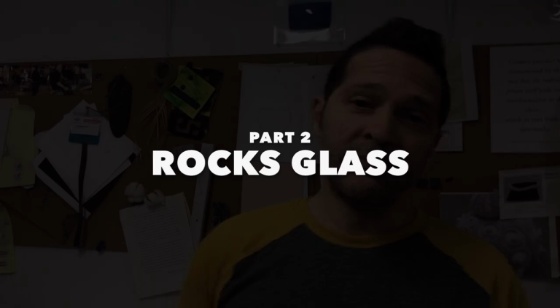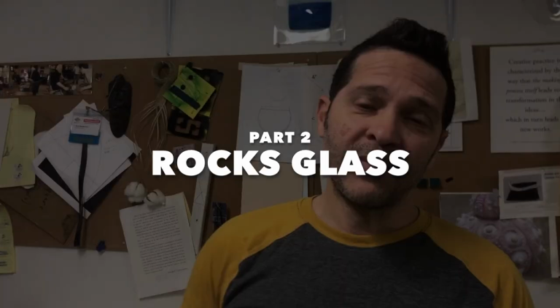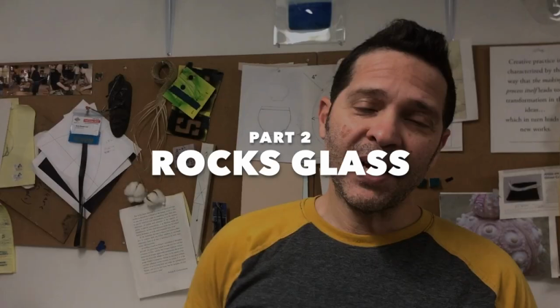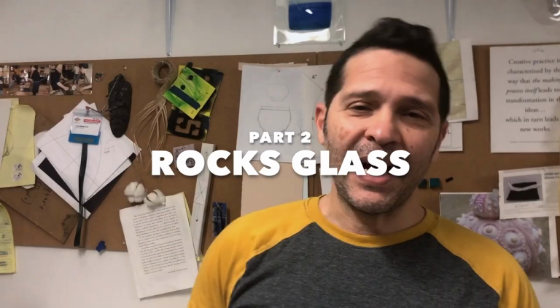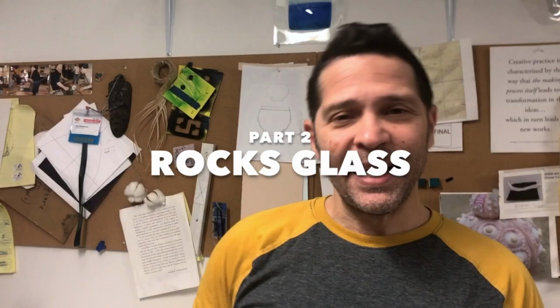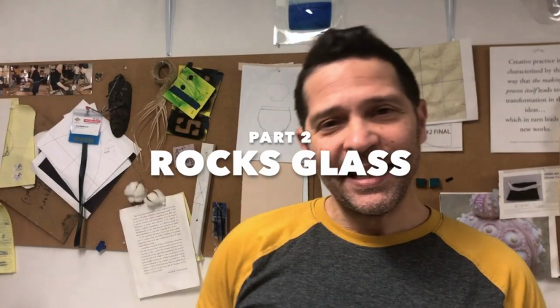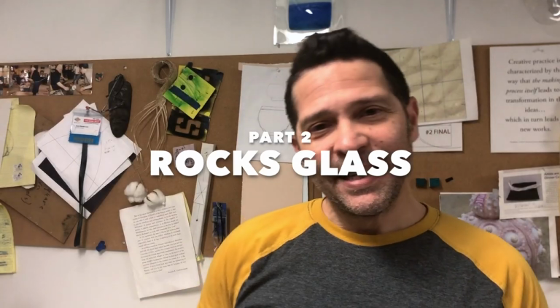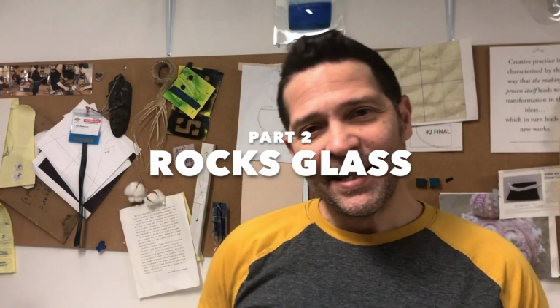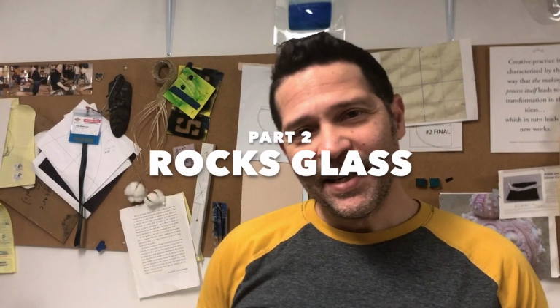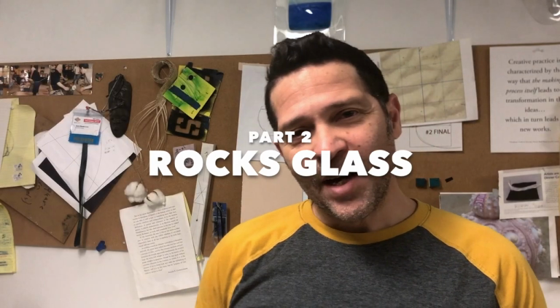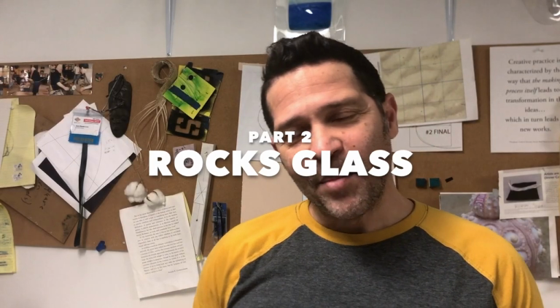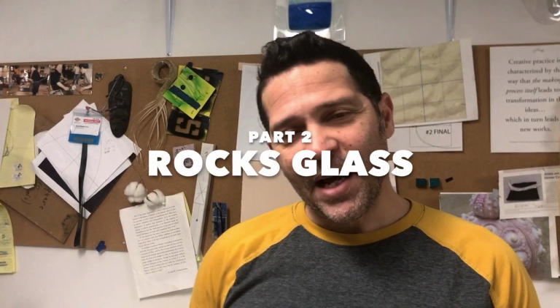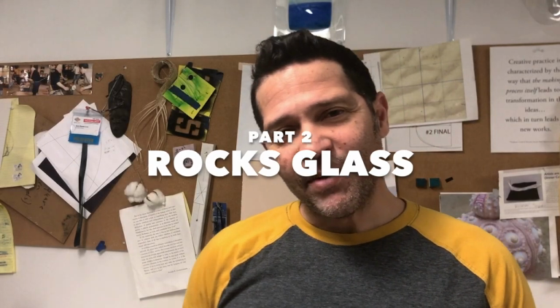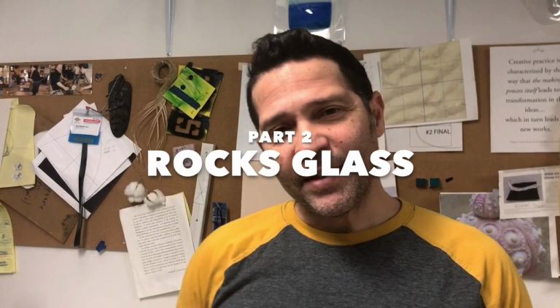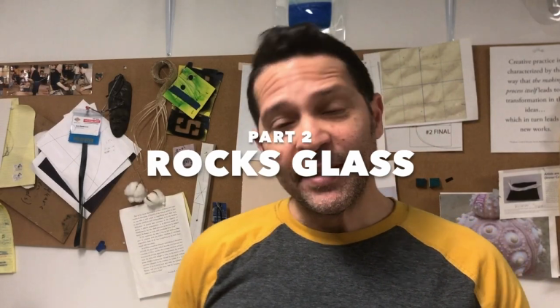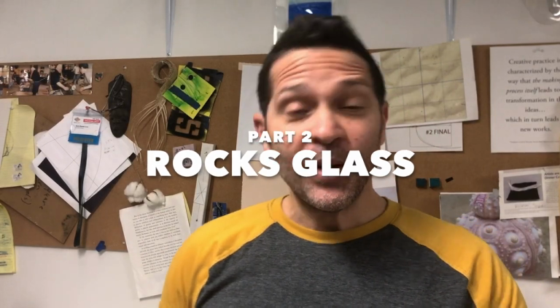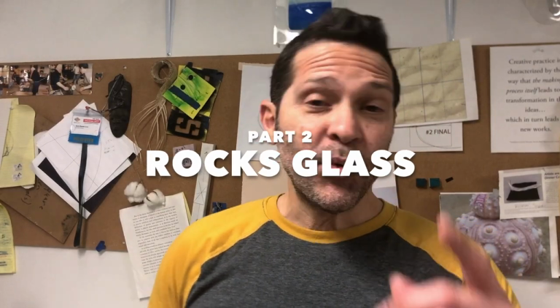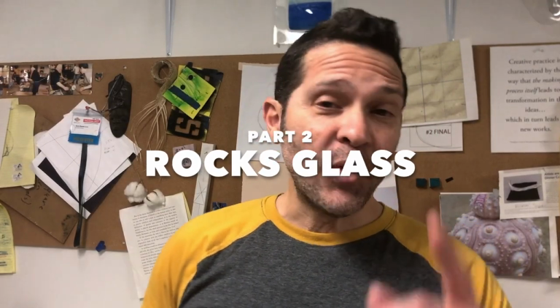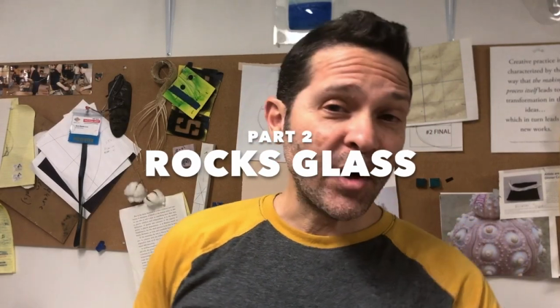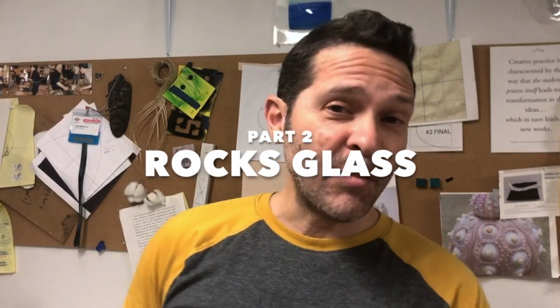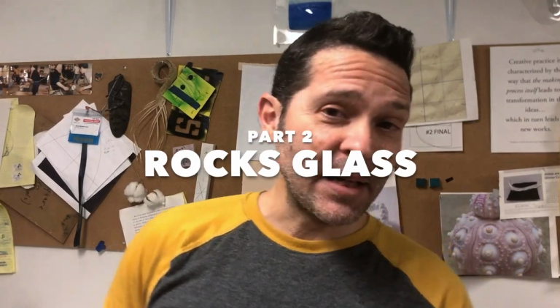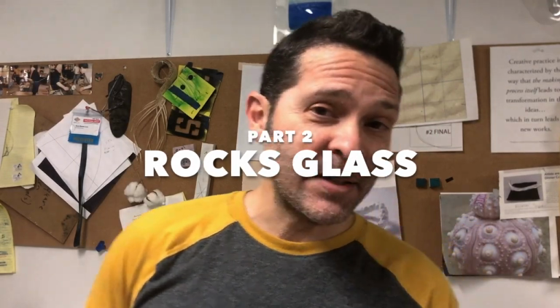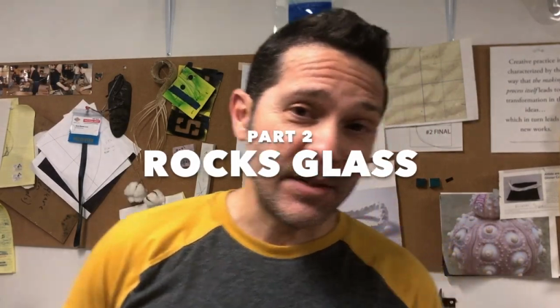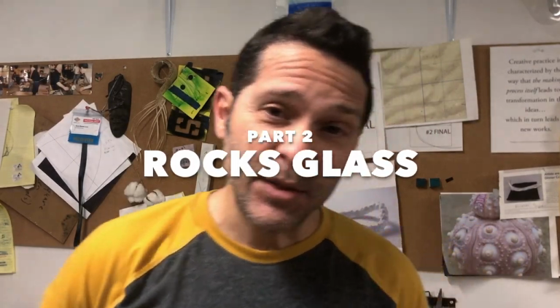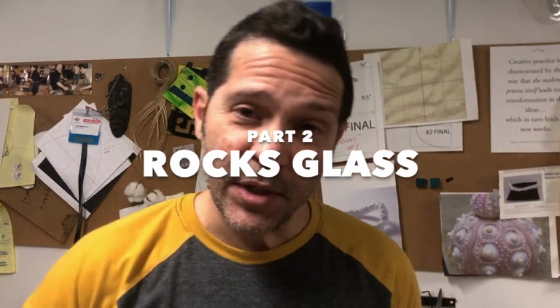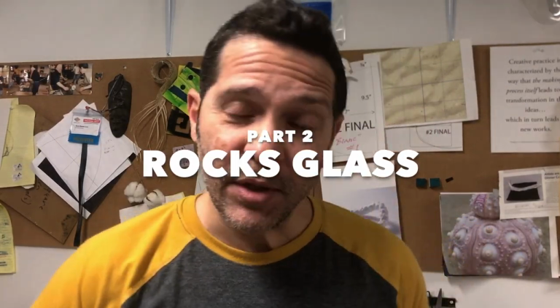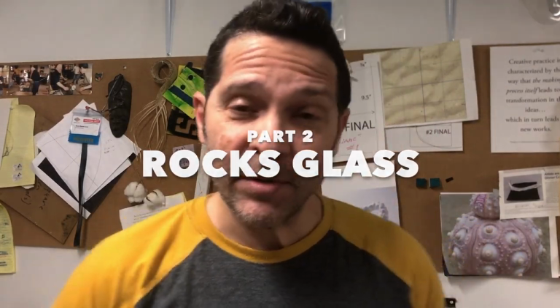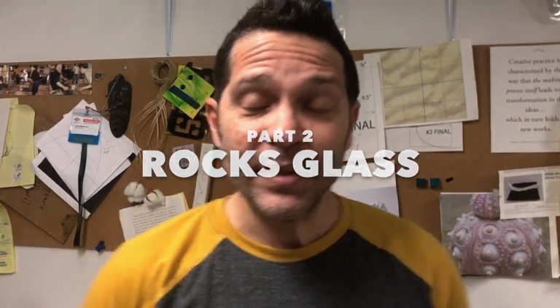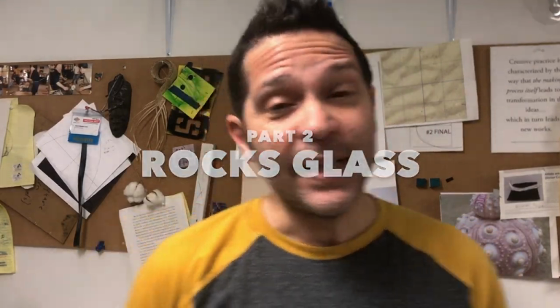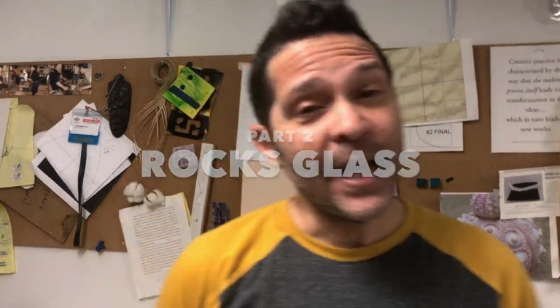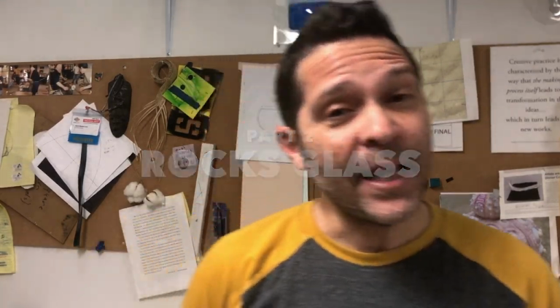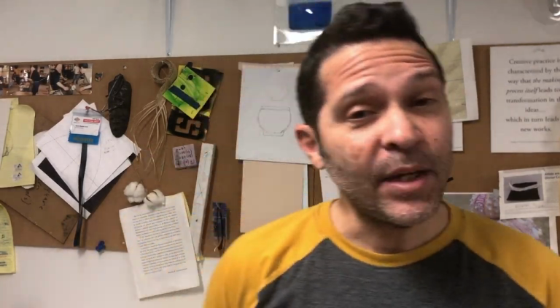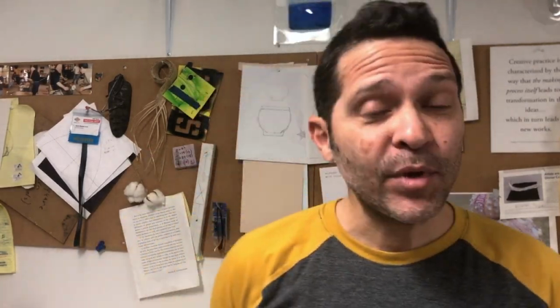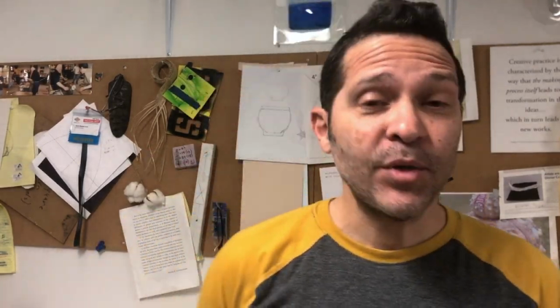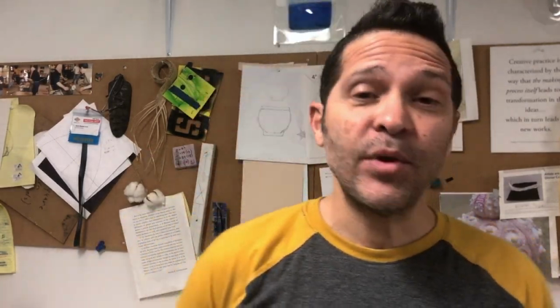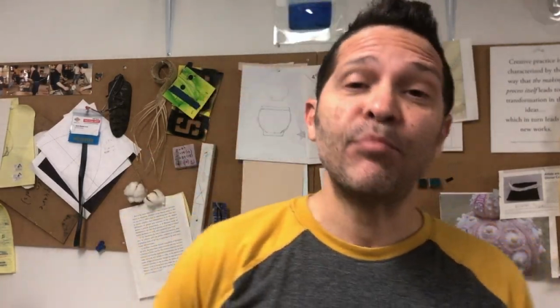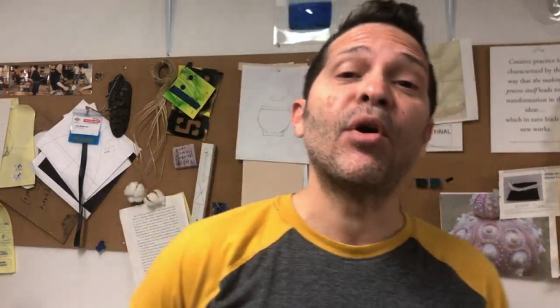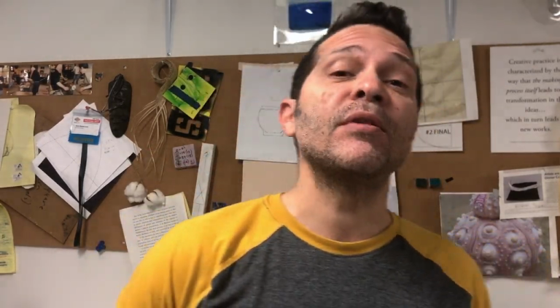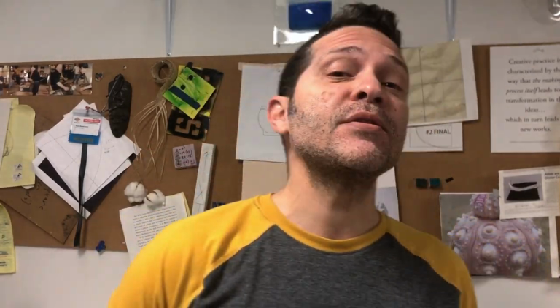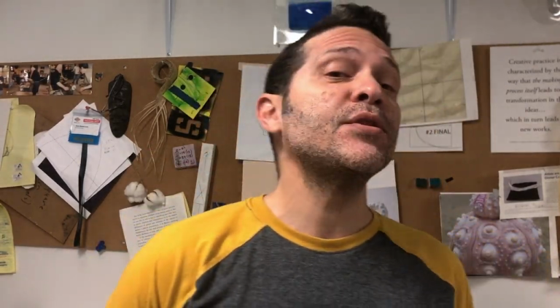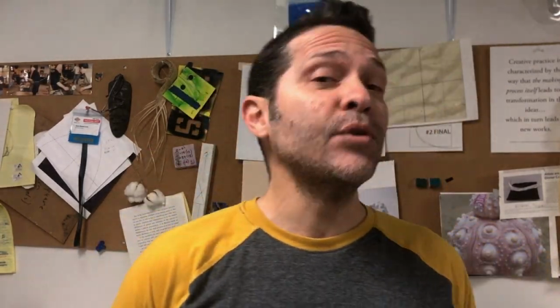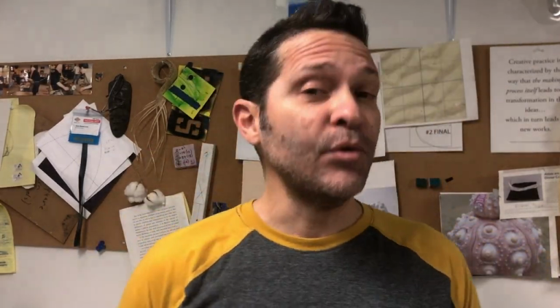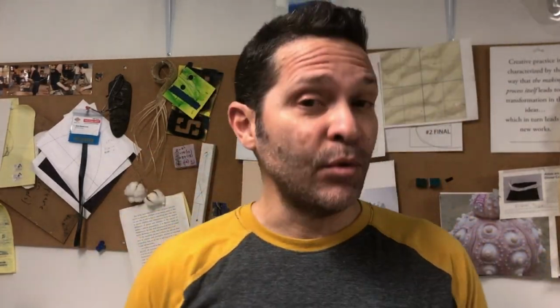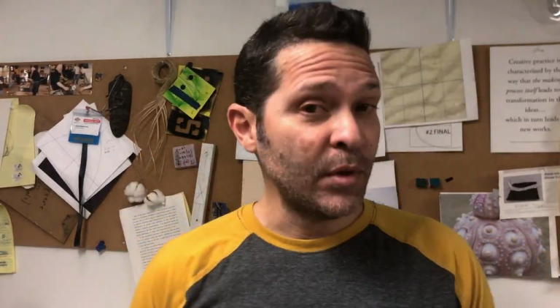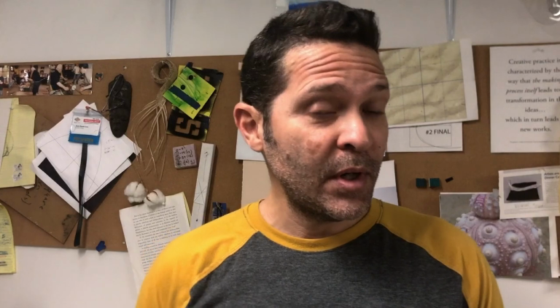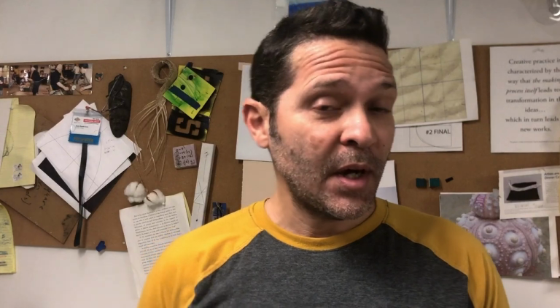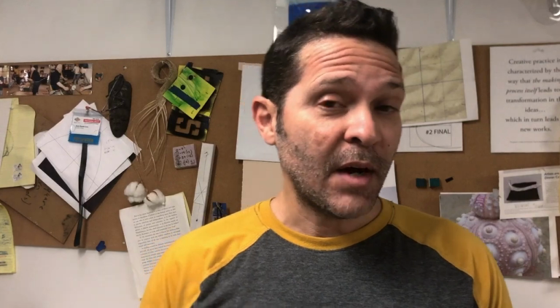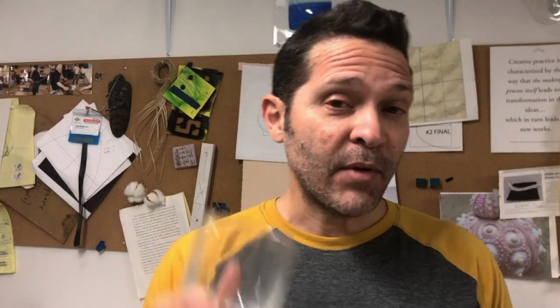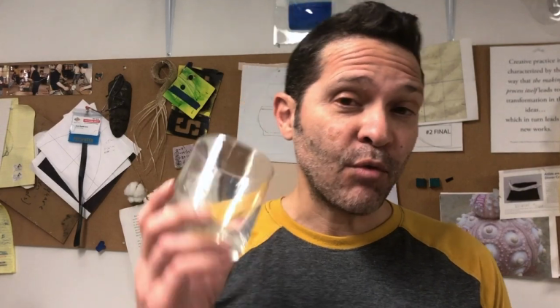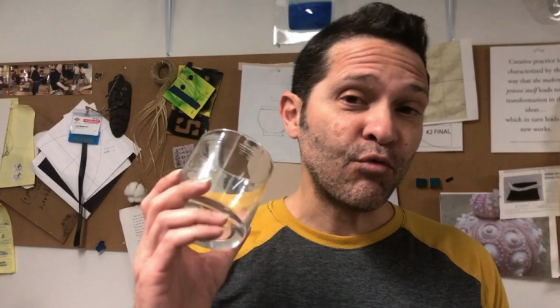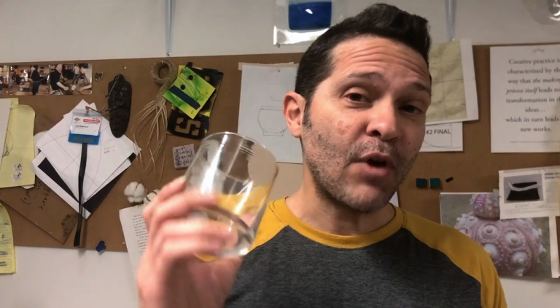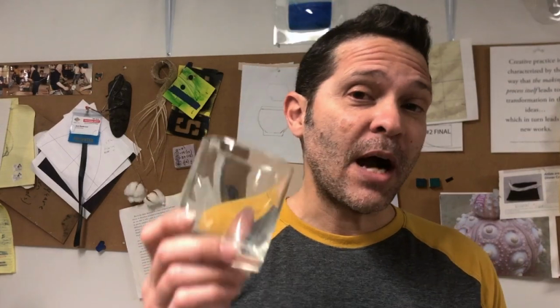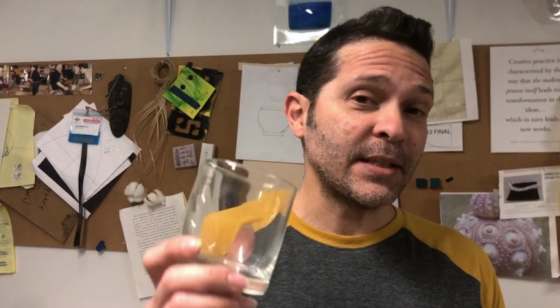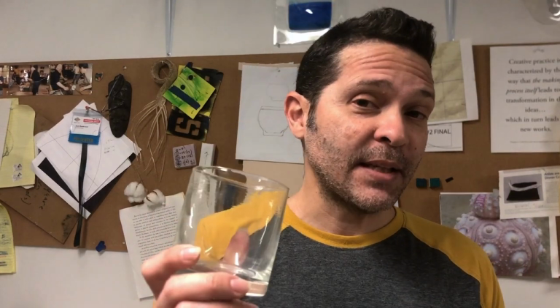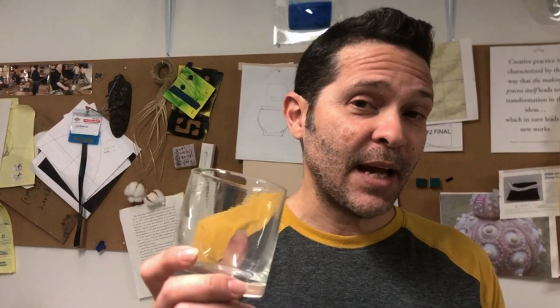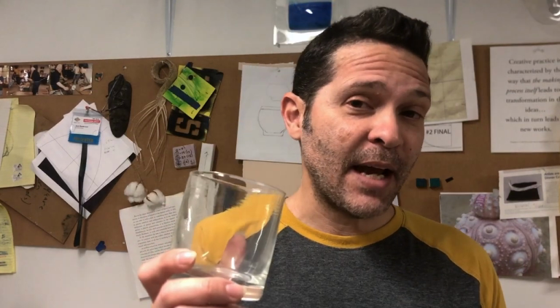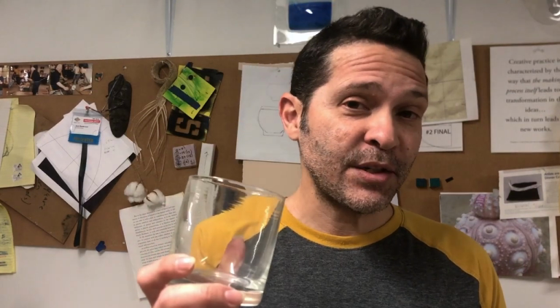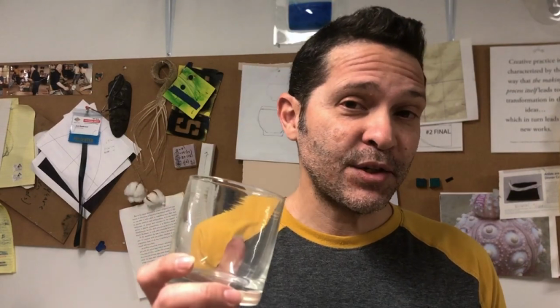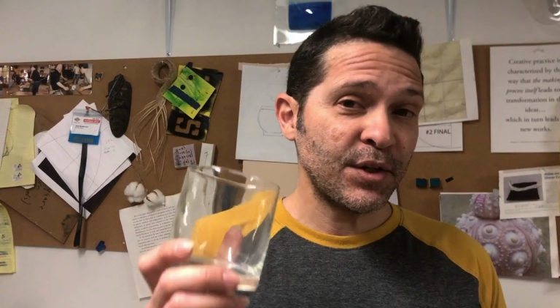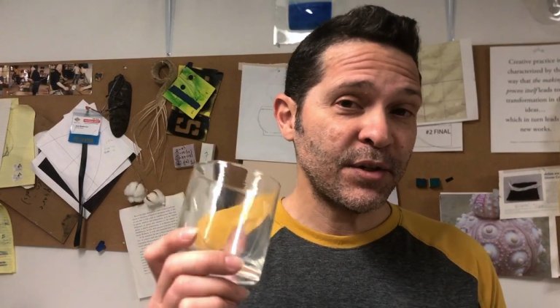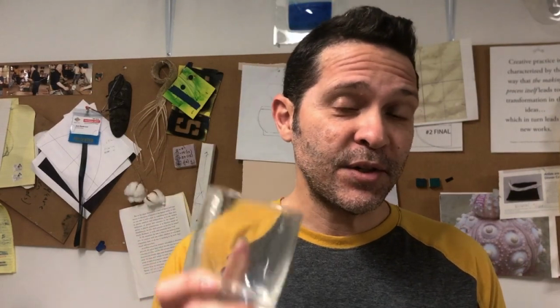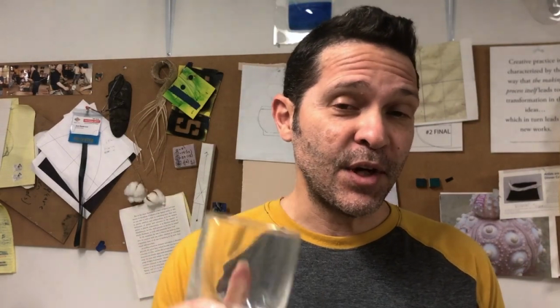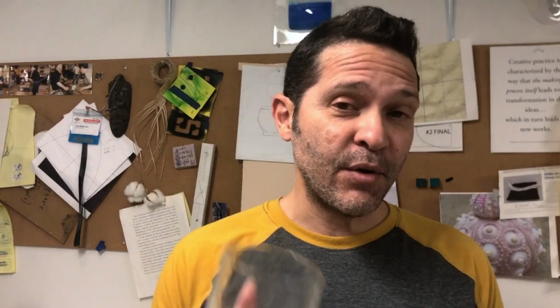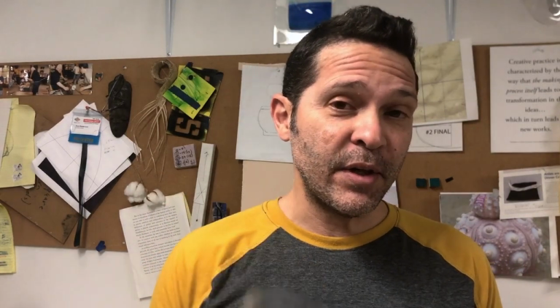Hi, I'm Davin. Welcome back to the studio. Today we're doing part two of our rocks glass series.